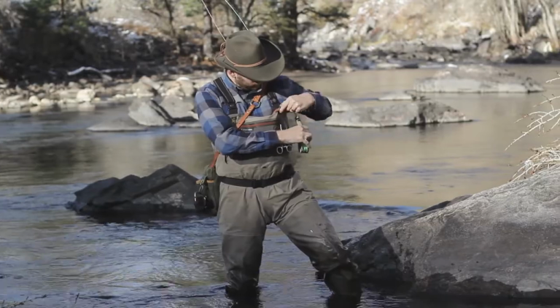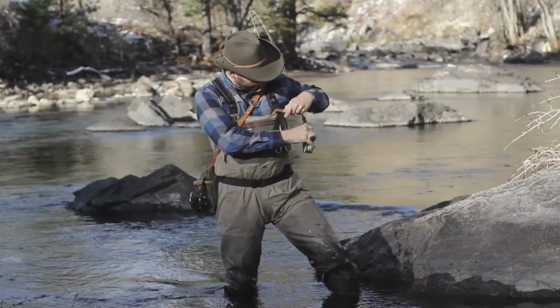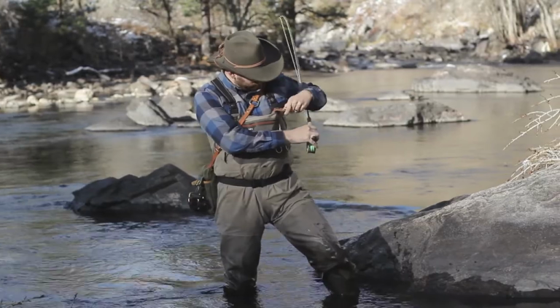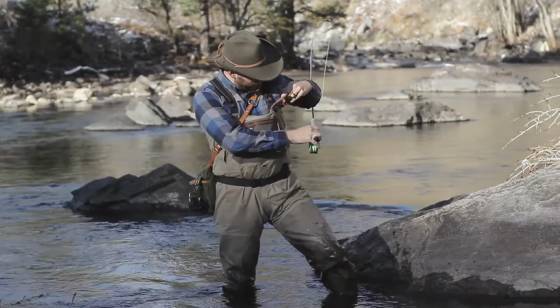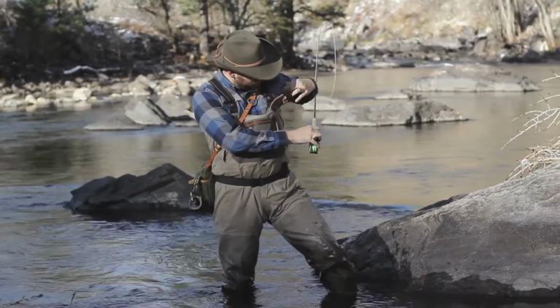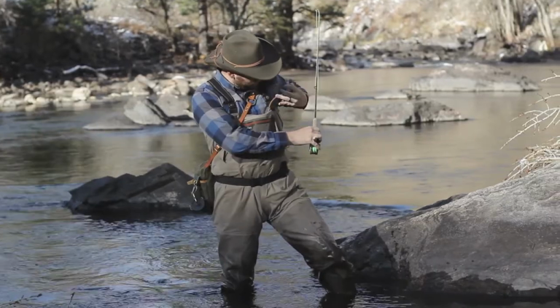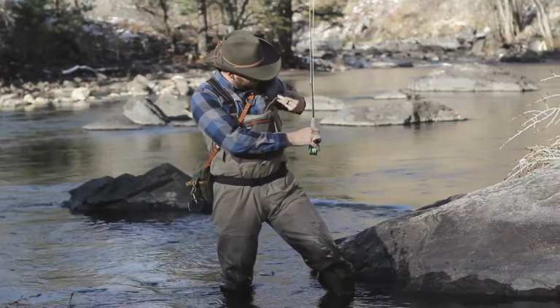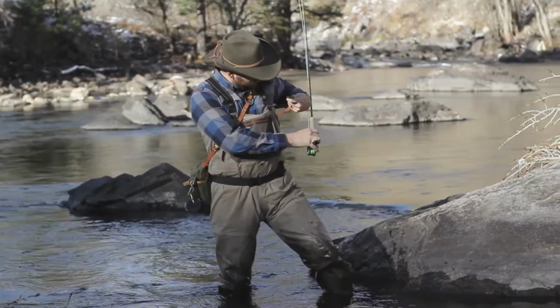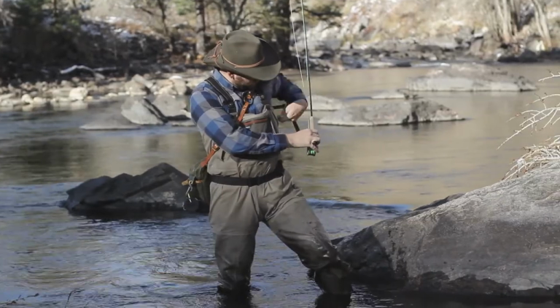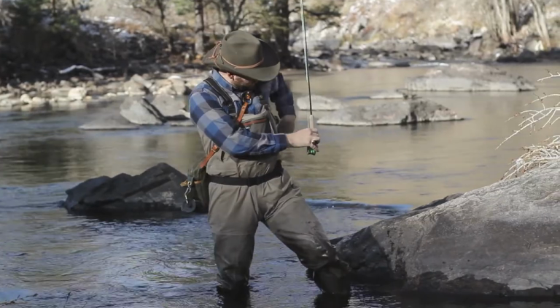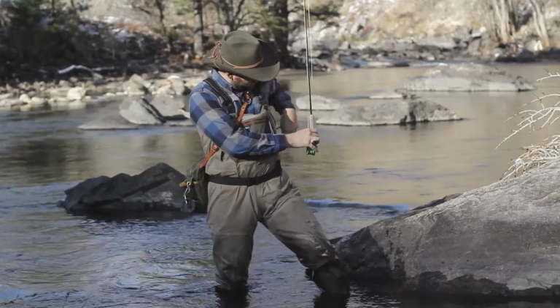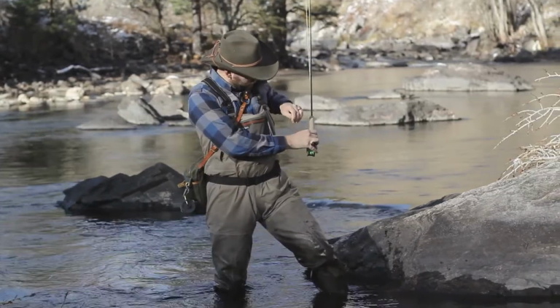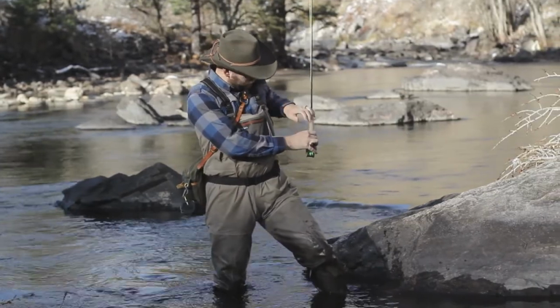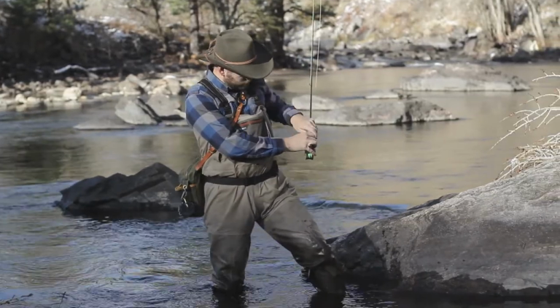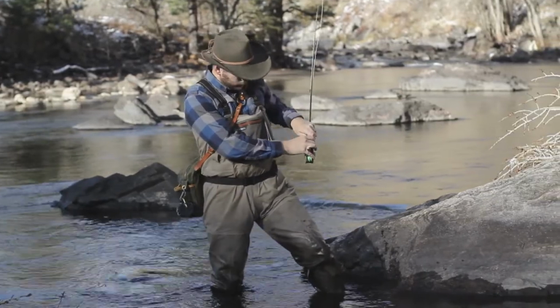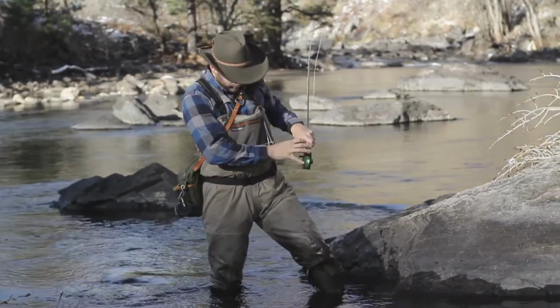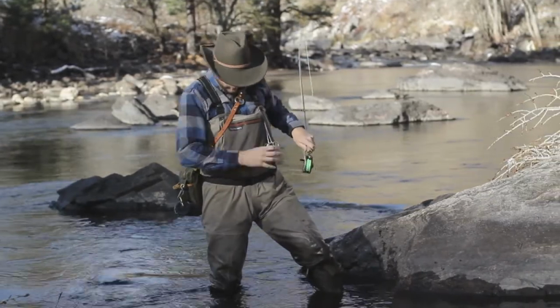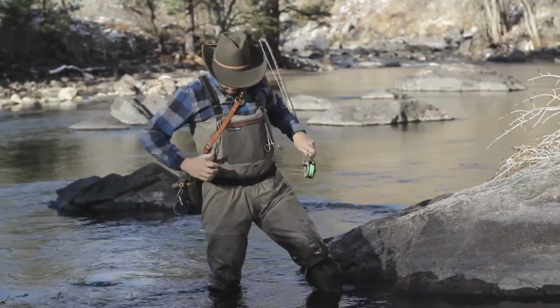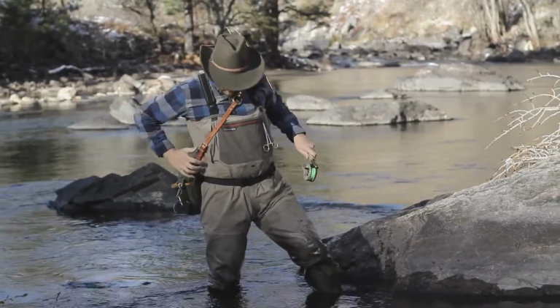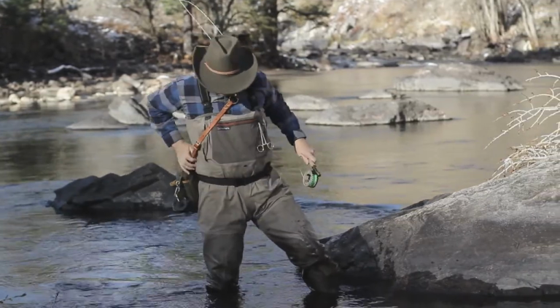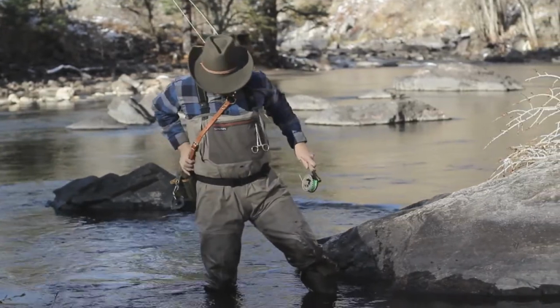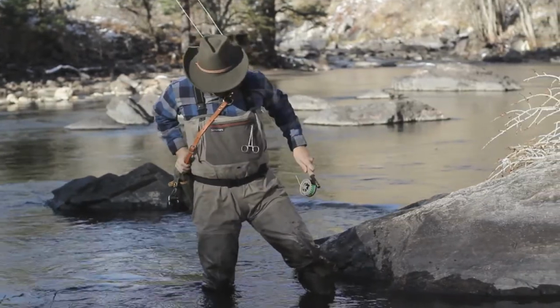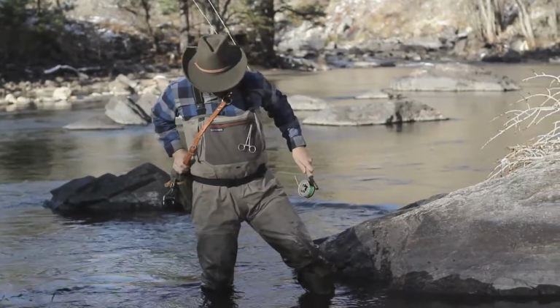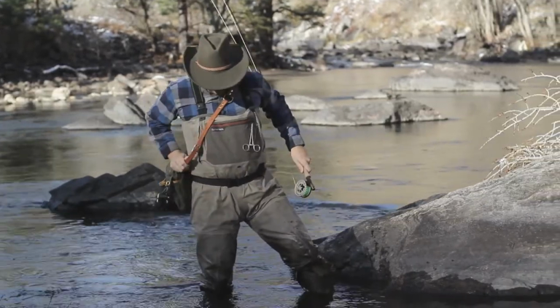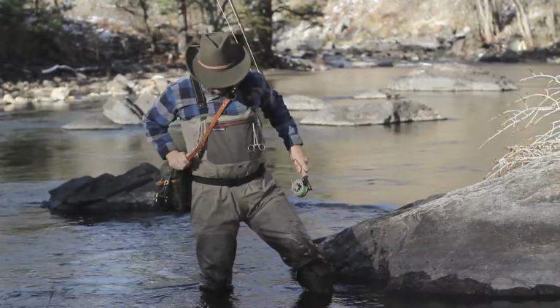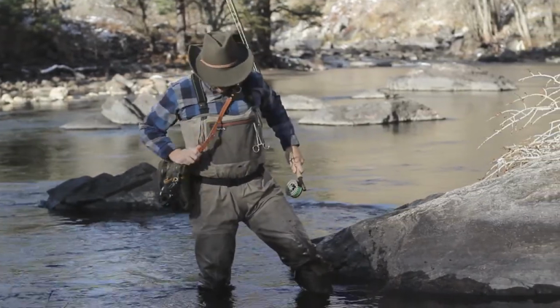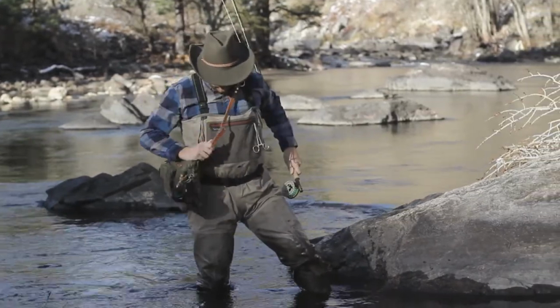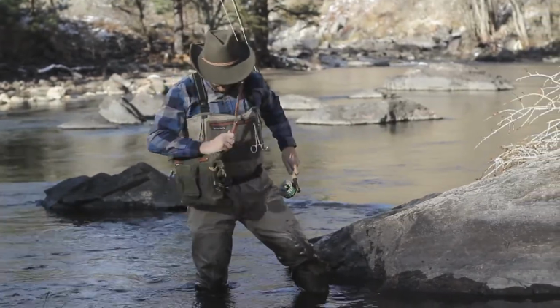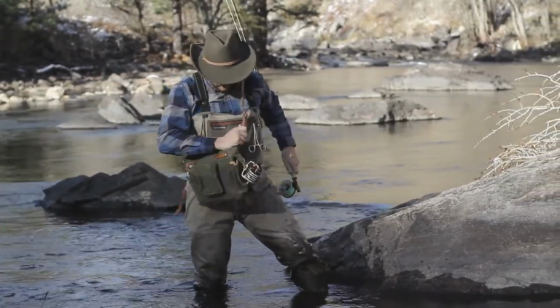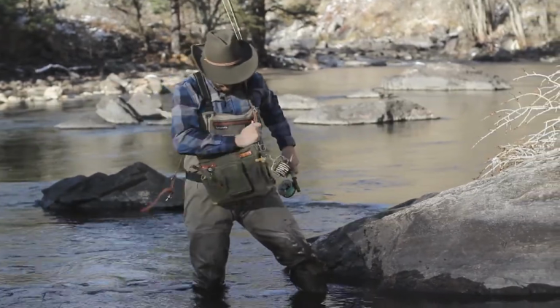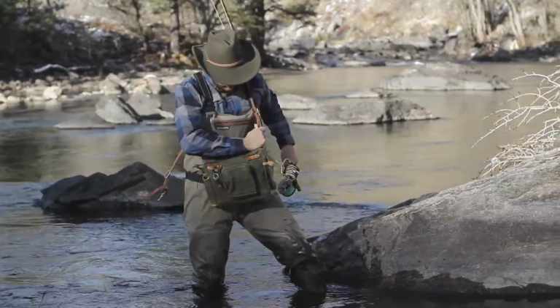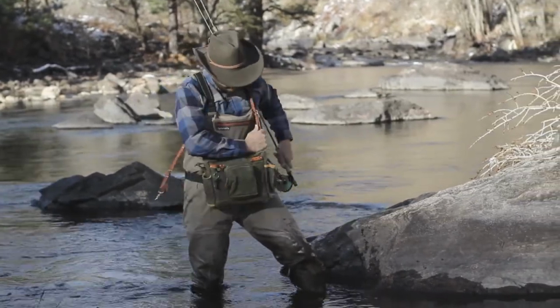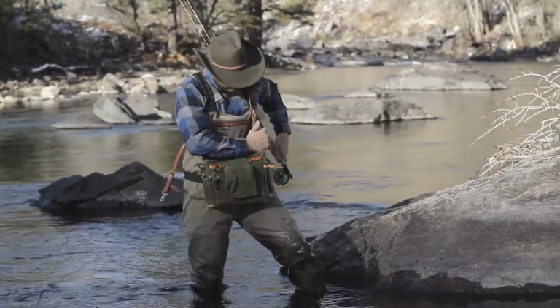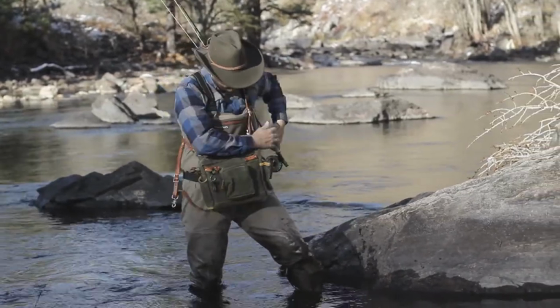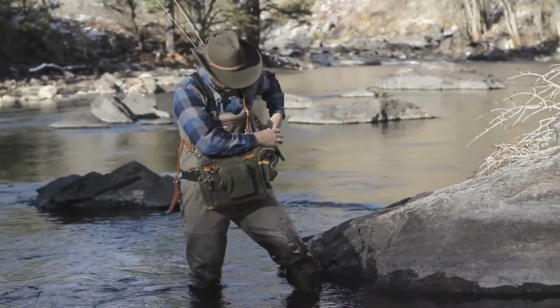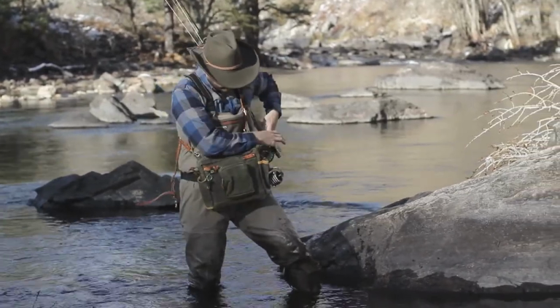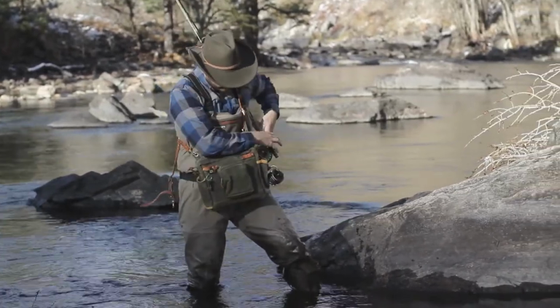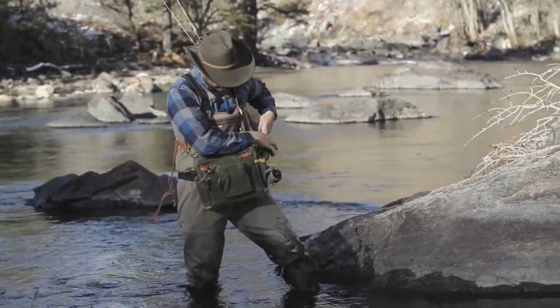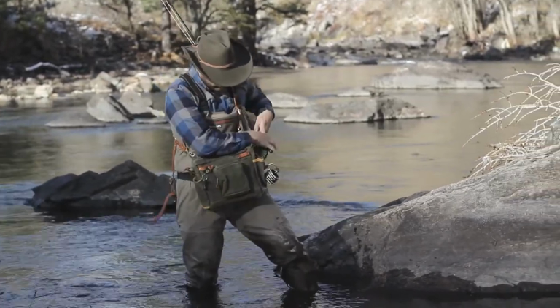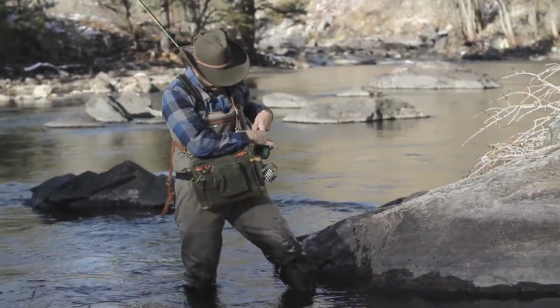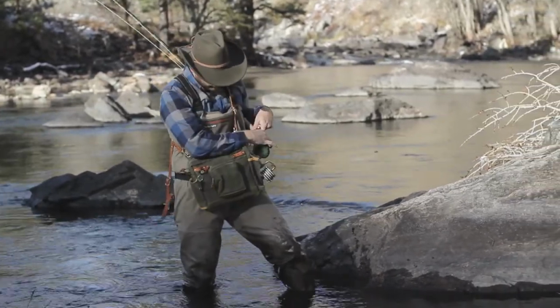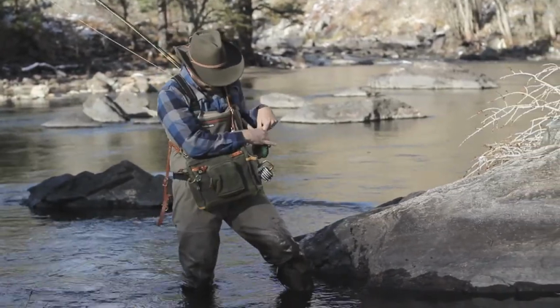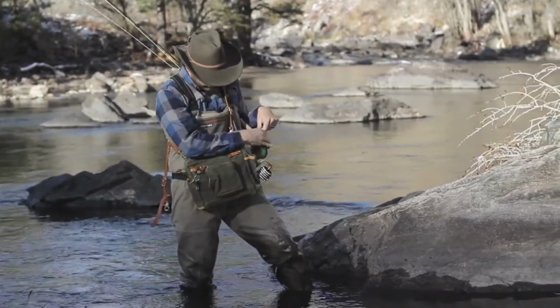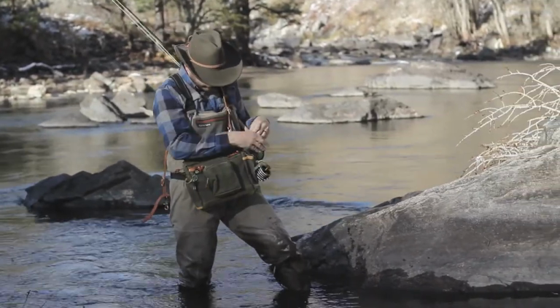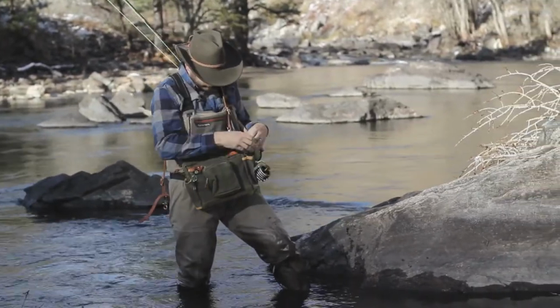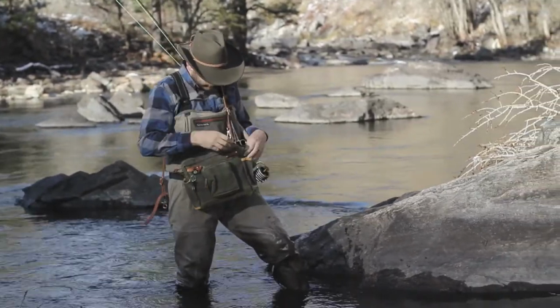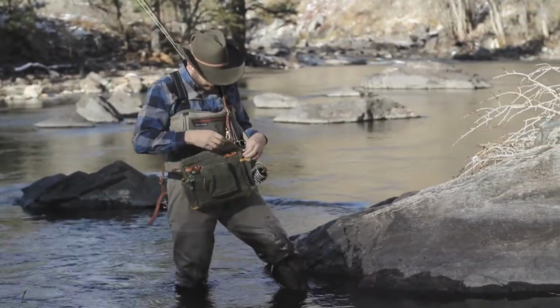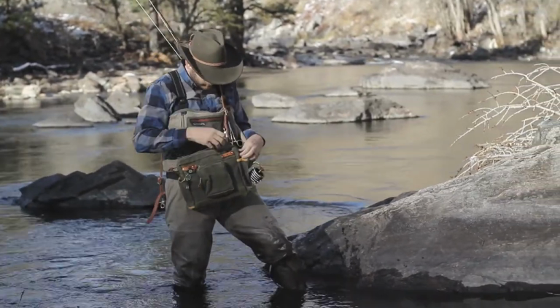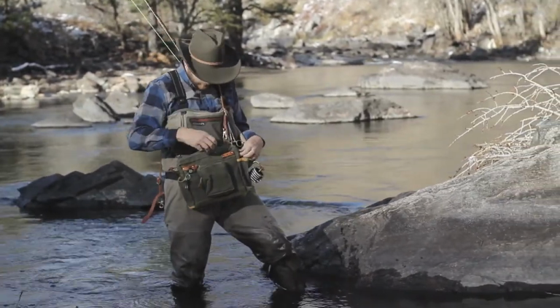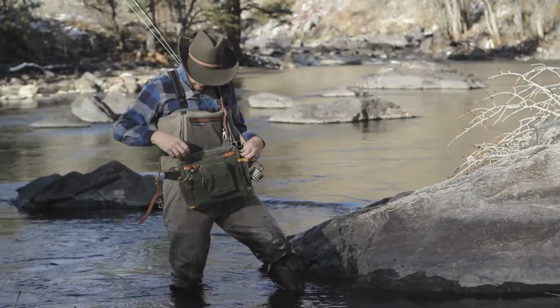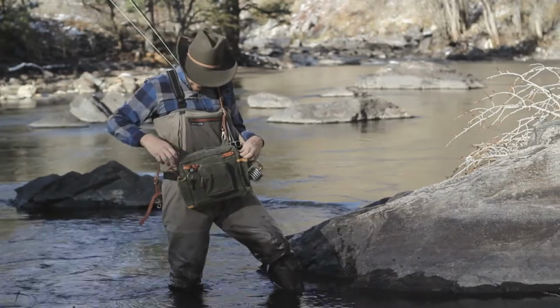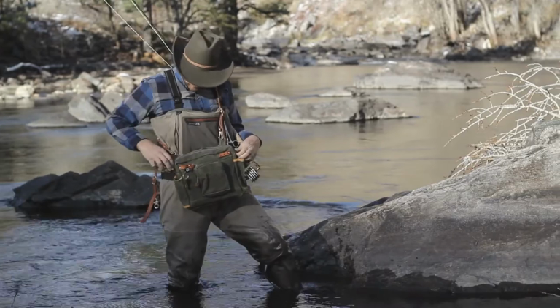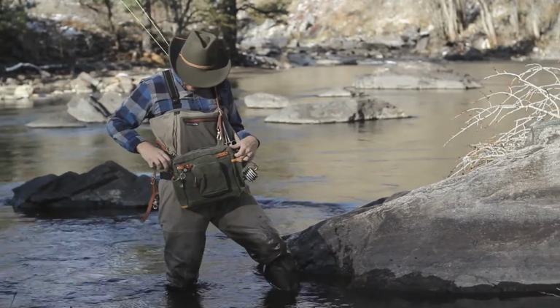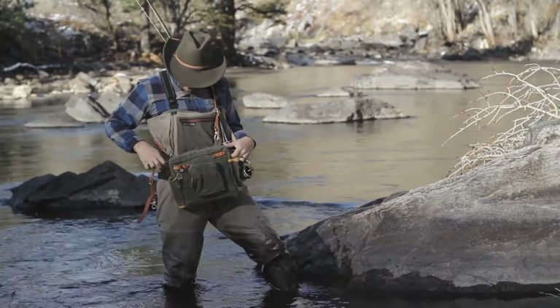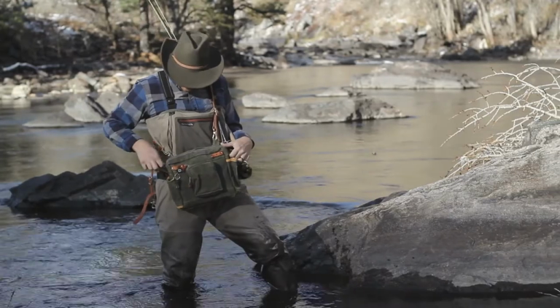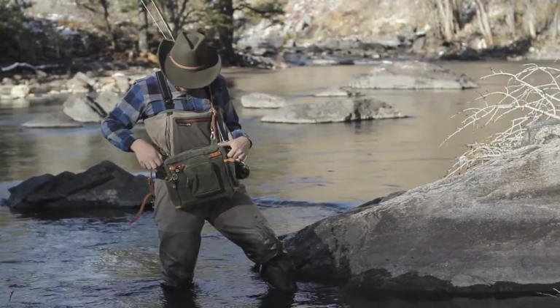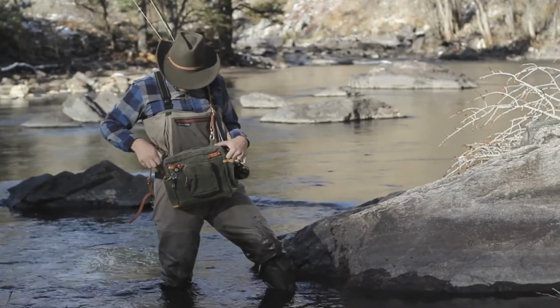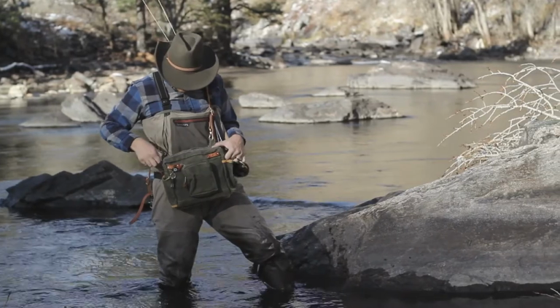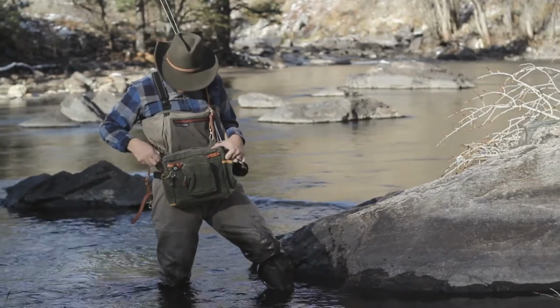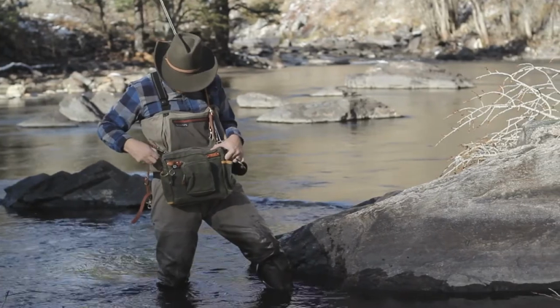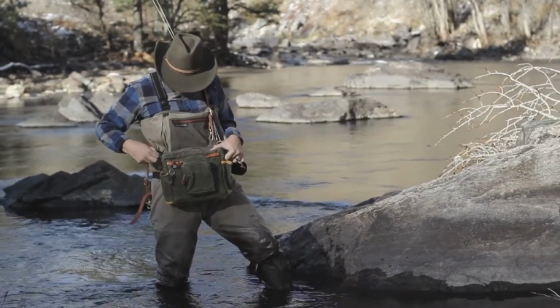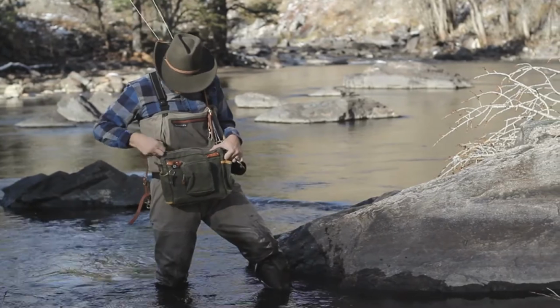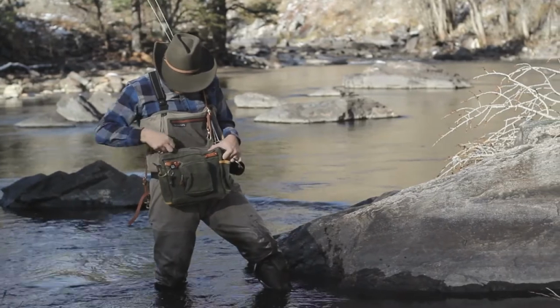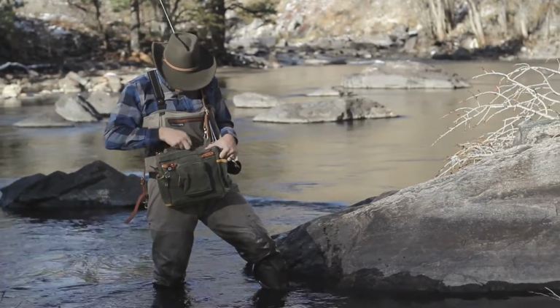If you need to bring your bag around in front to access your gear, simply unhook the chest strap. Your bag can now move freely around your body.